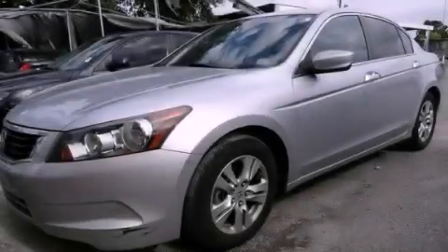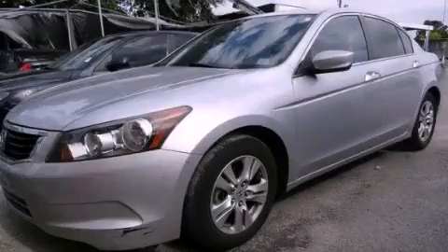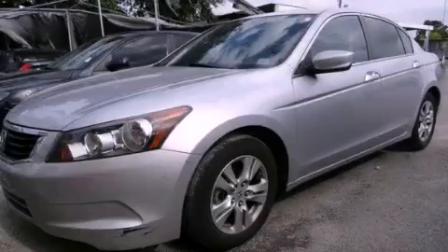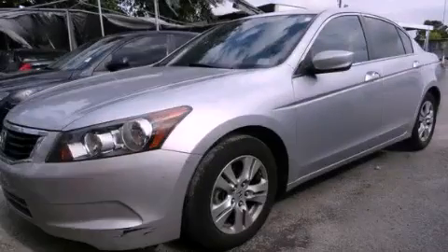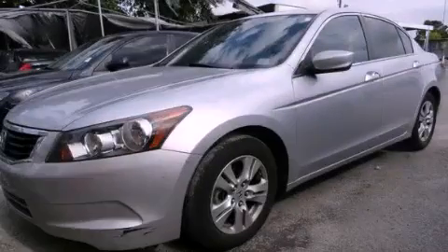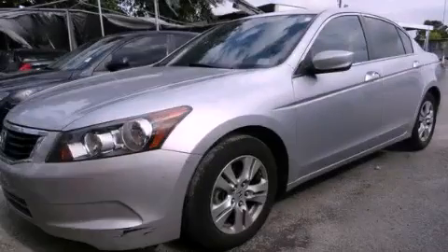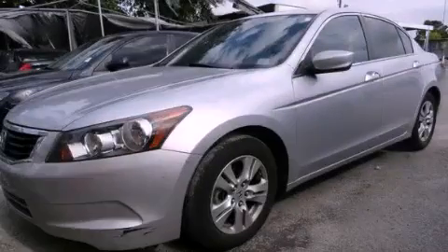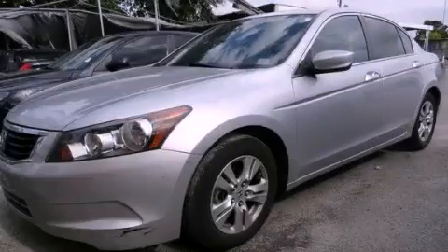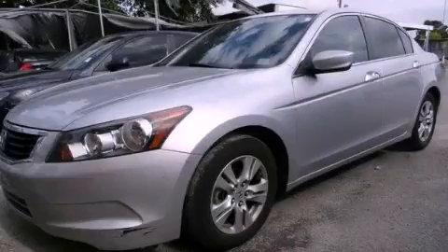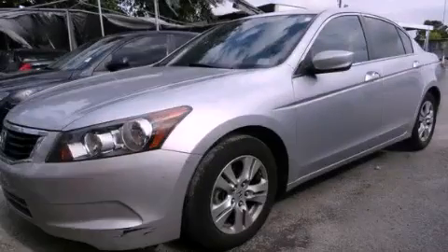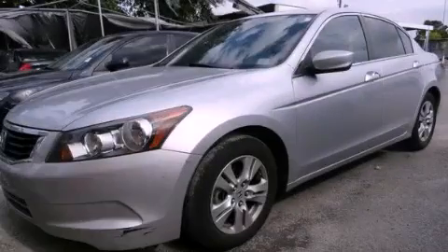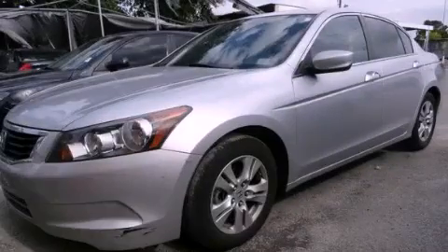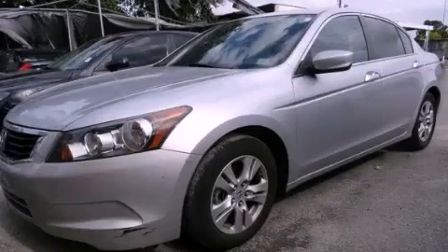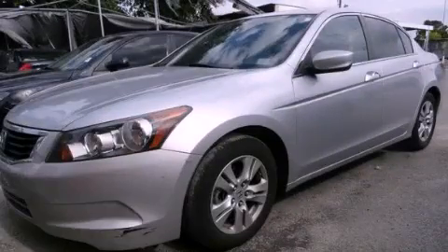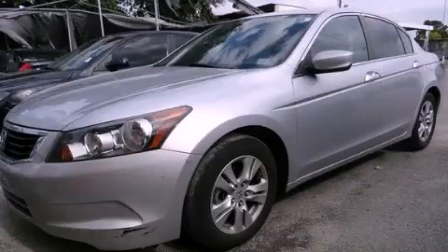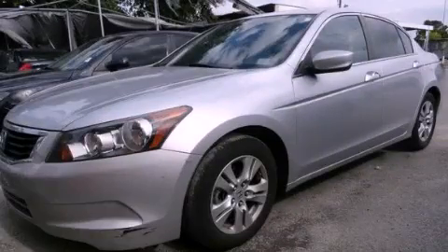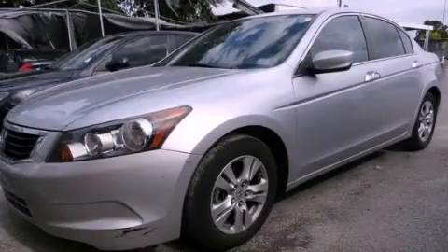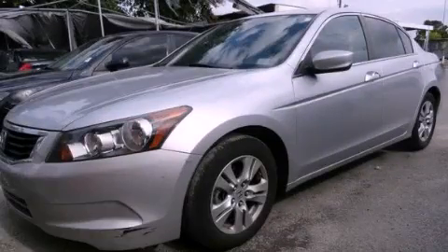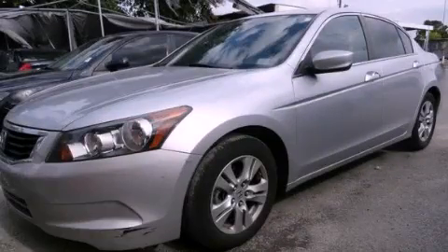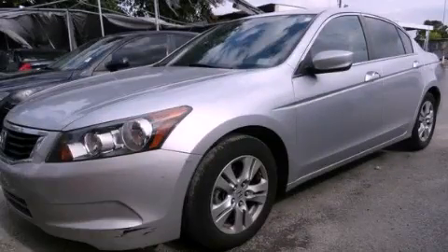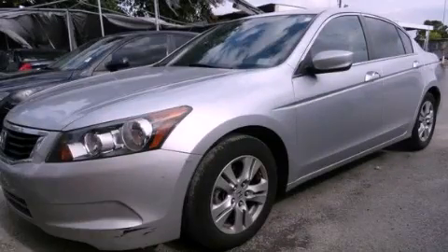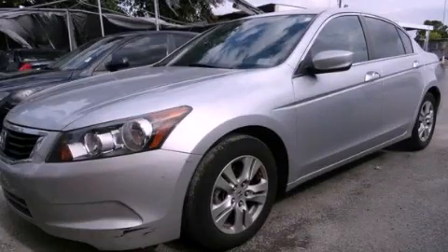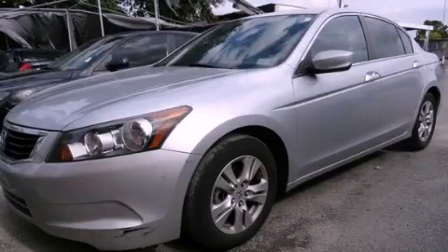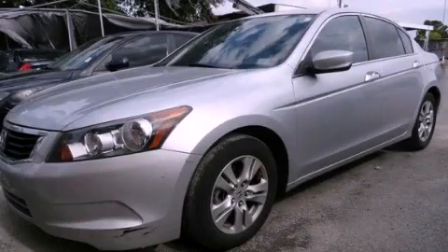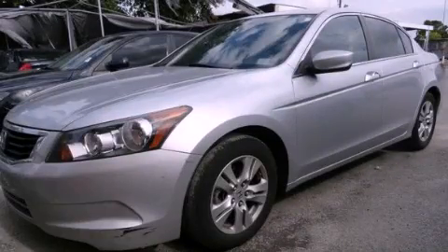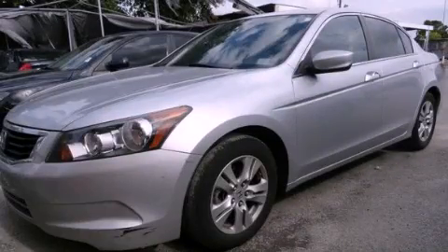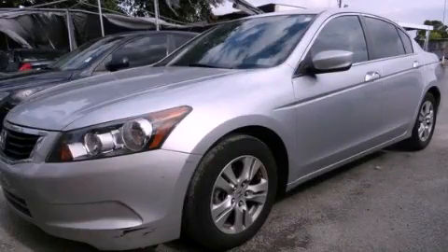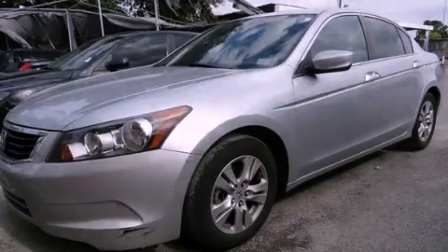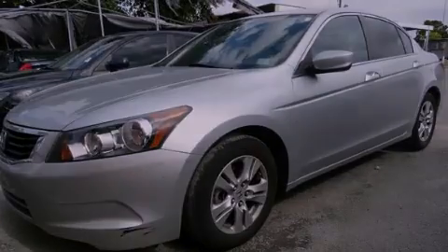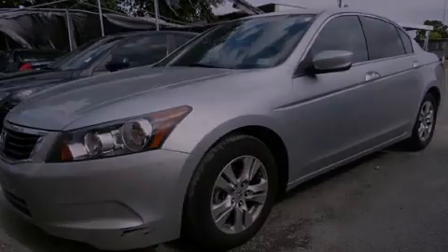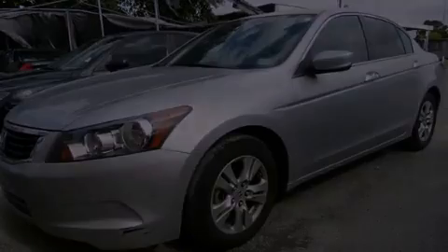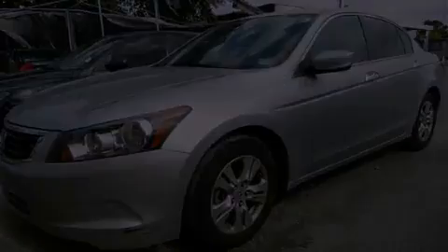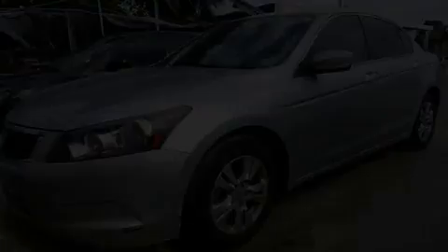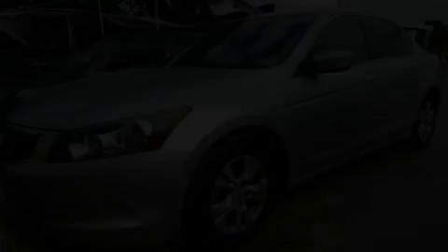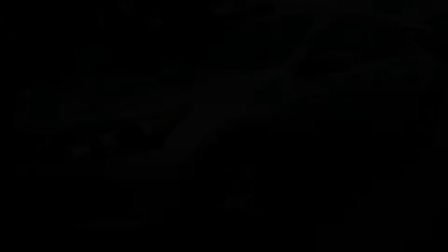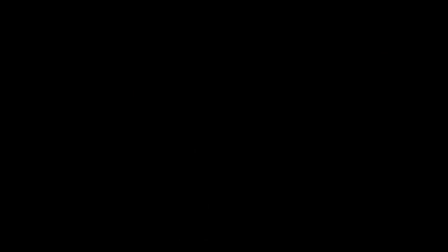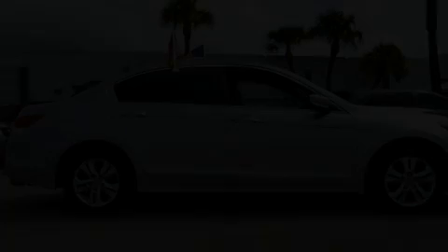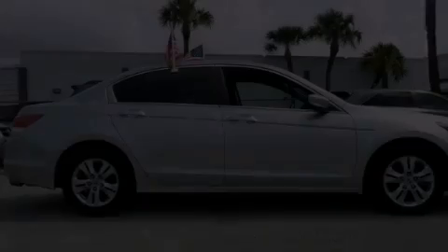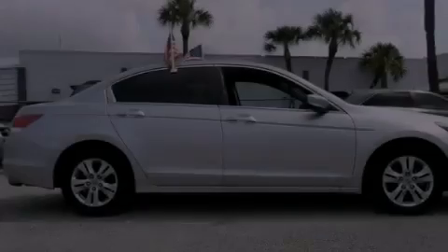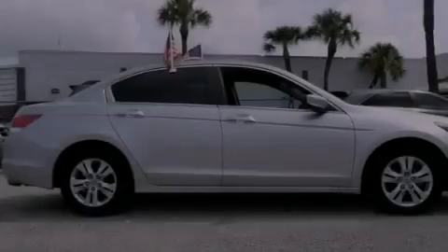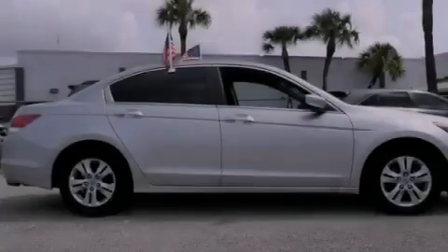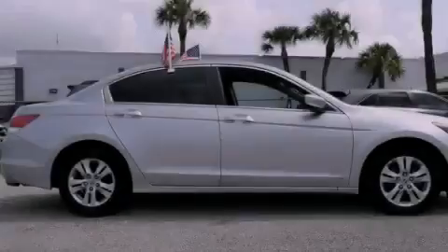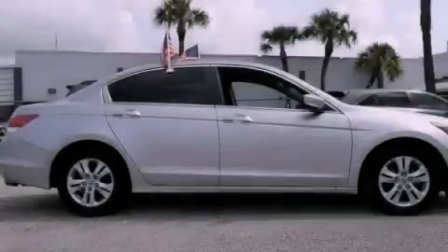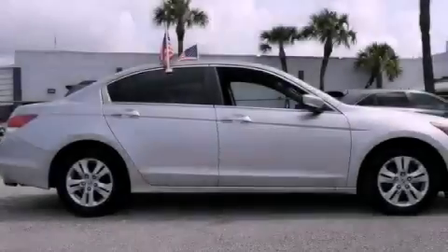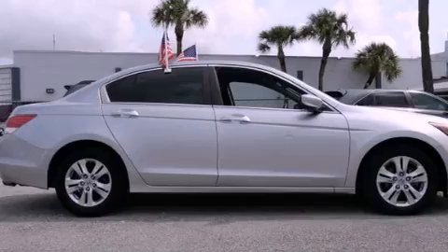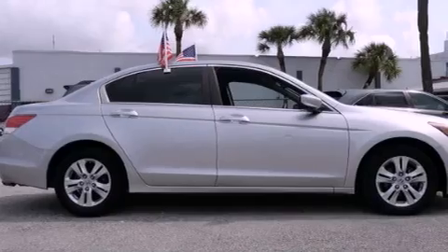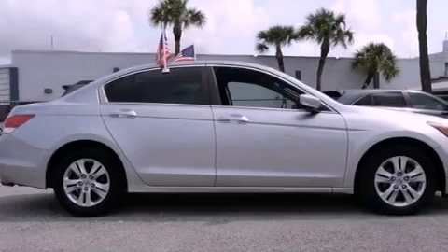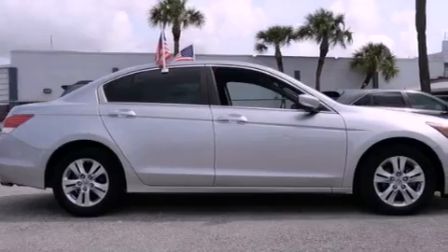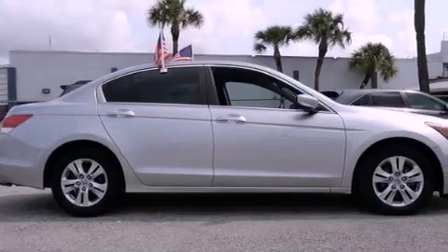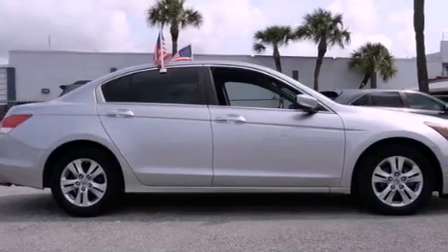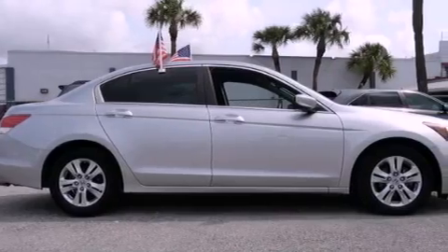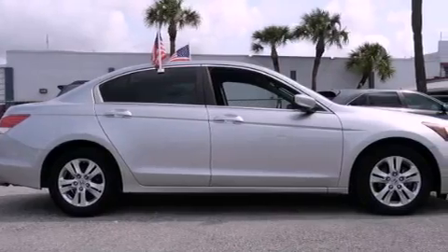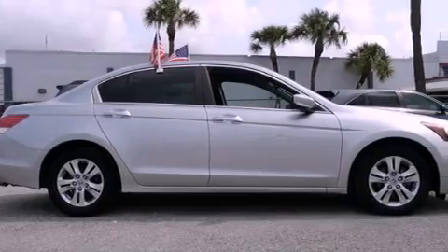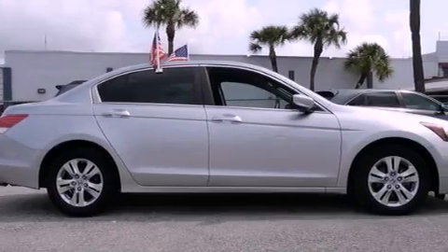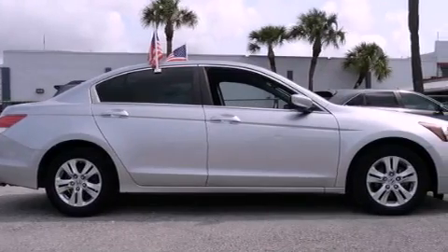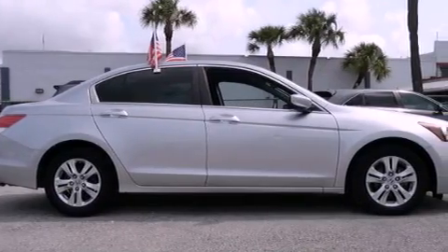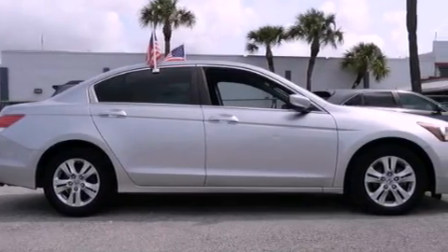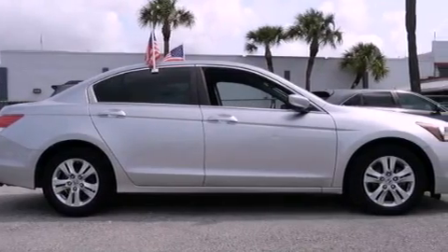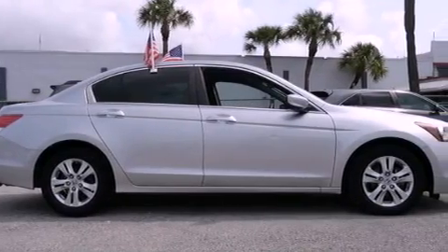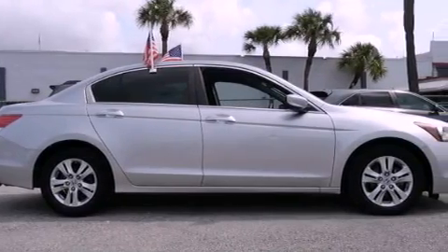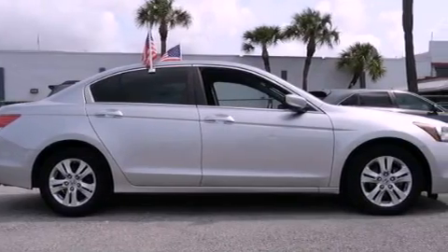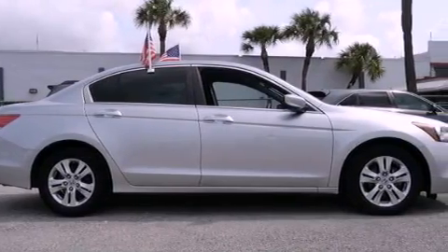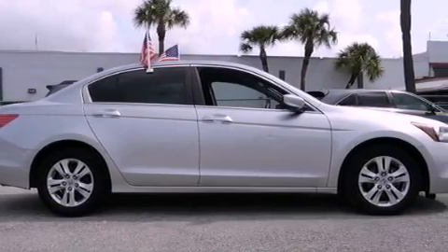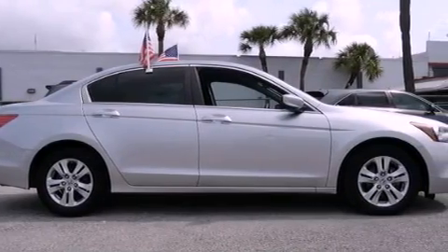This is a 2009 Honda Accord. It features a four-cylinder engine and an automatic transmission.